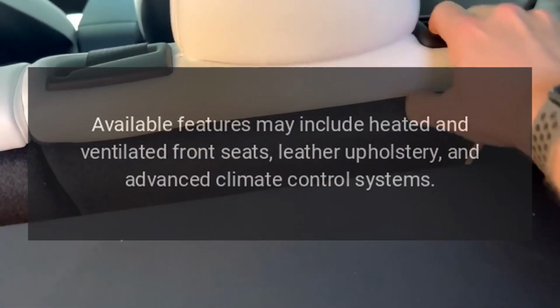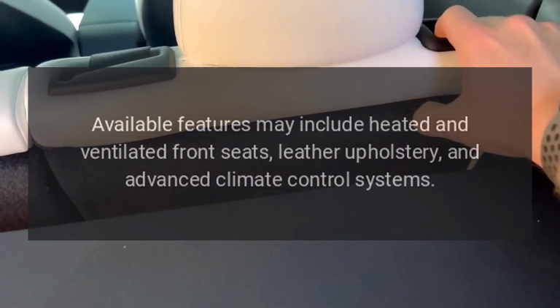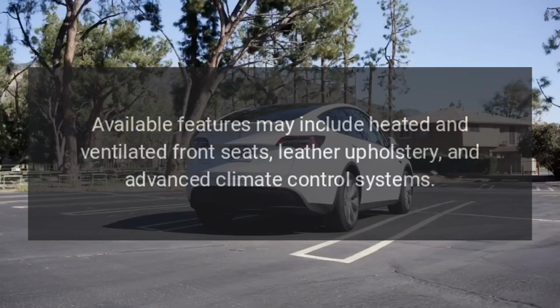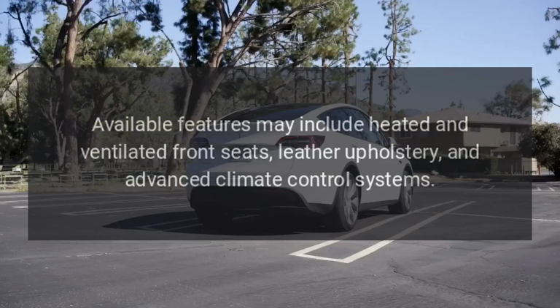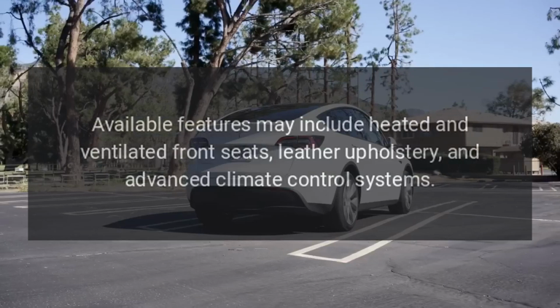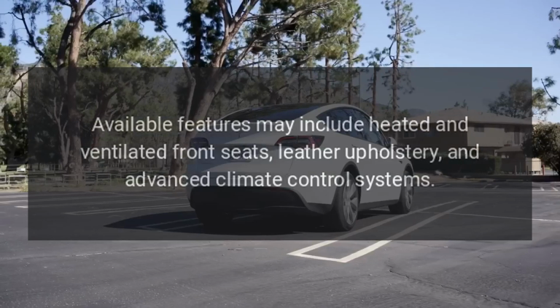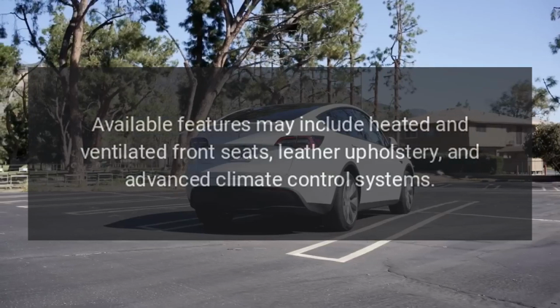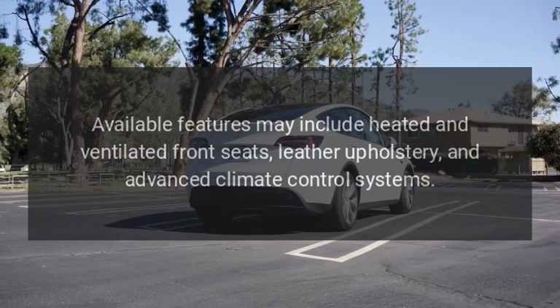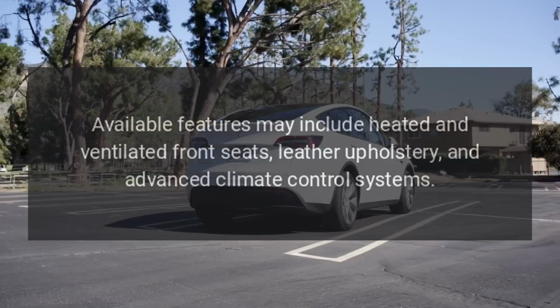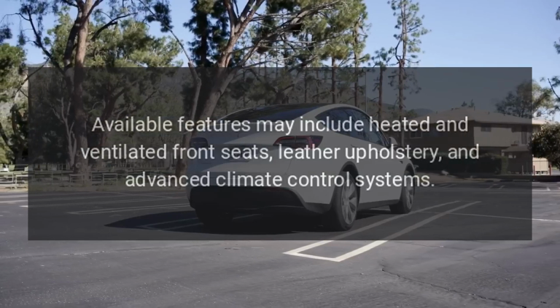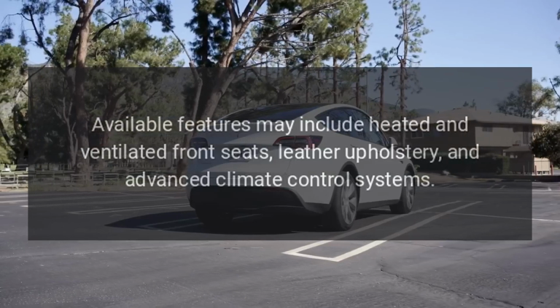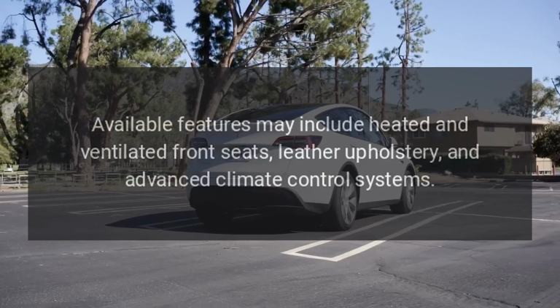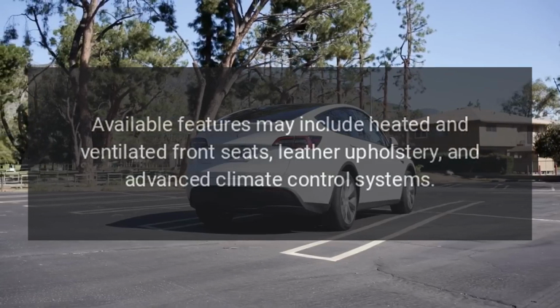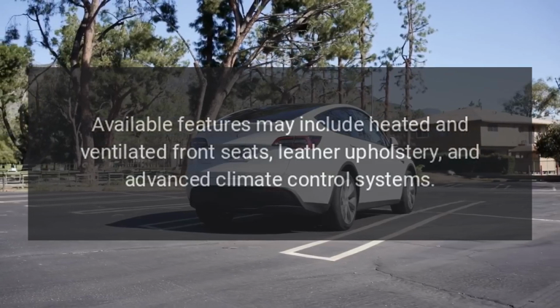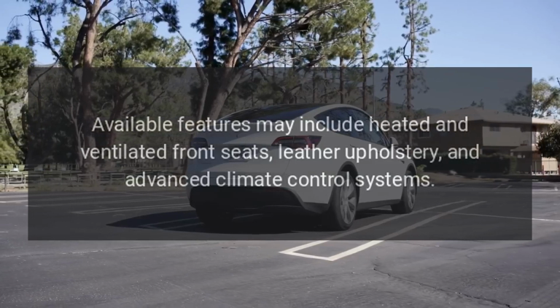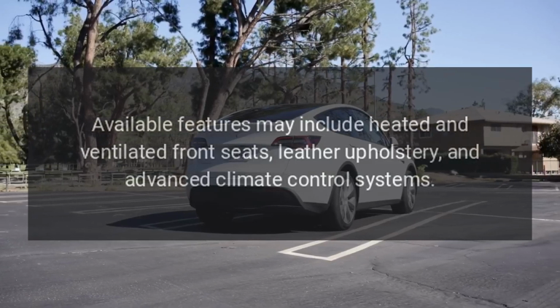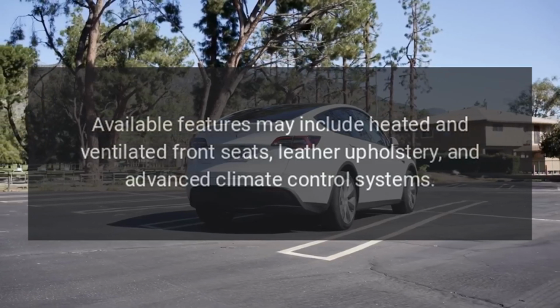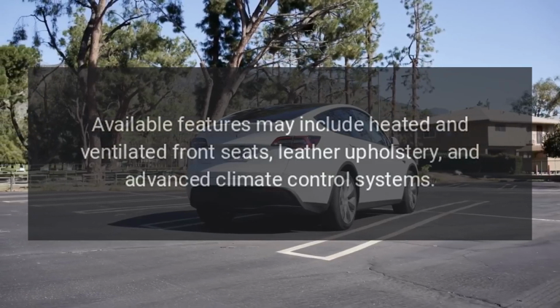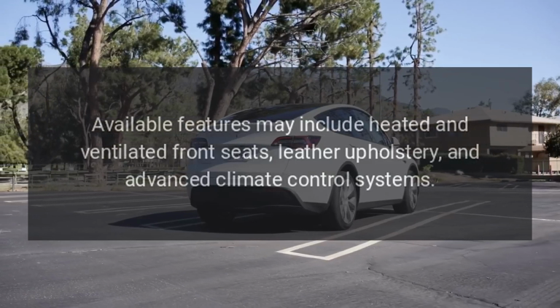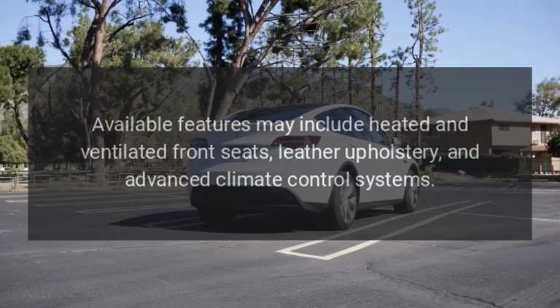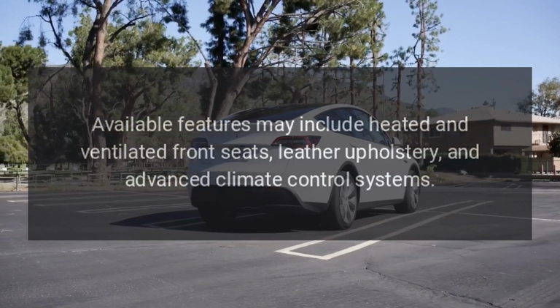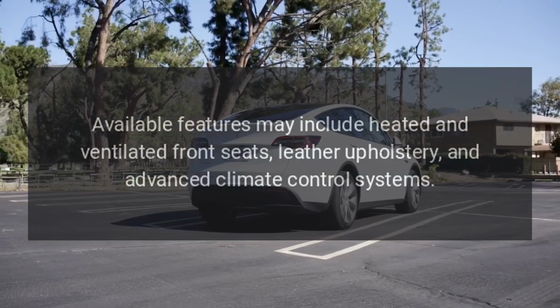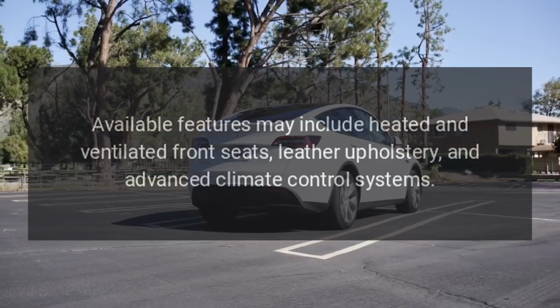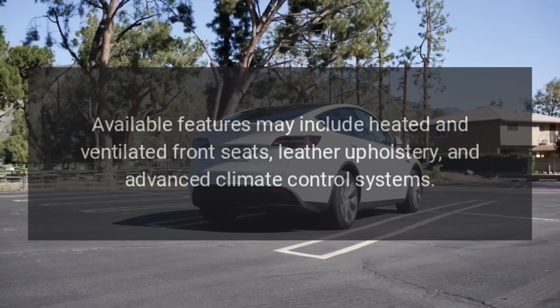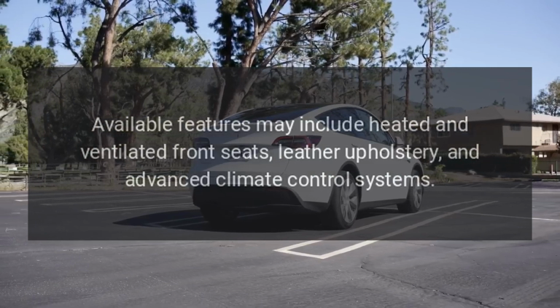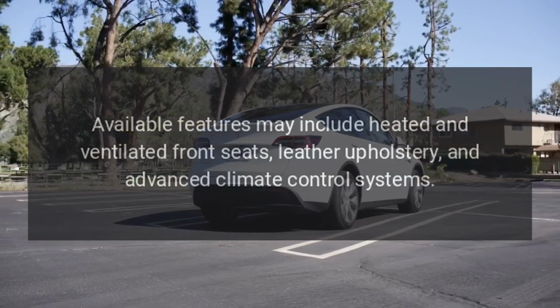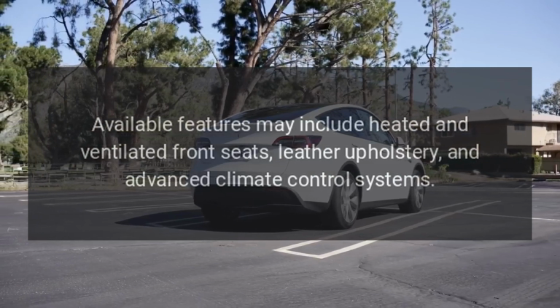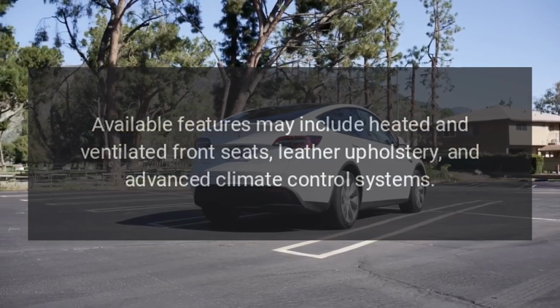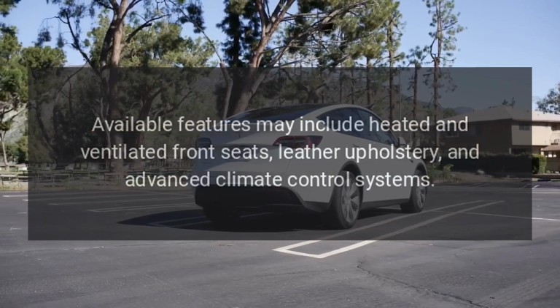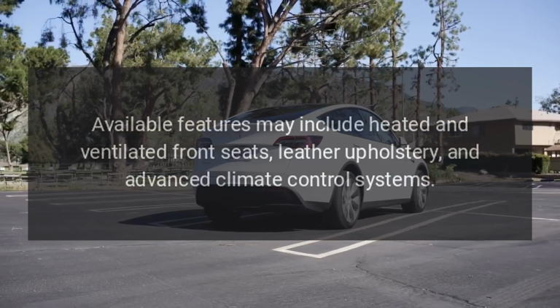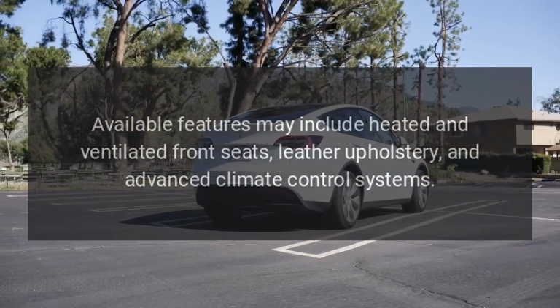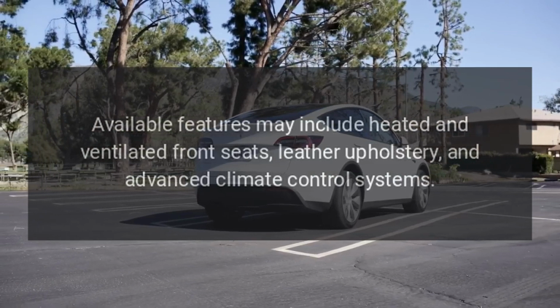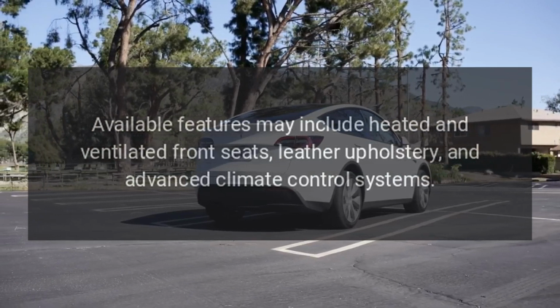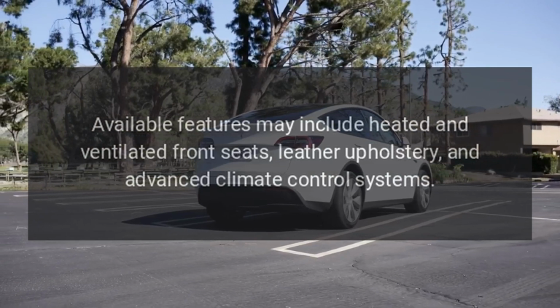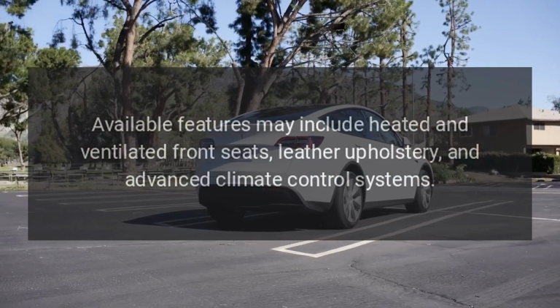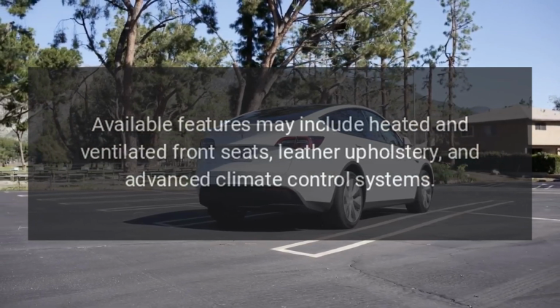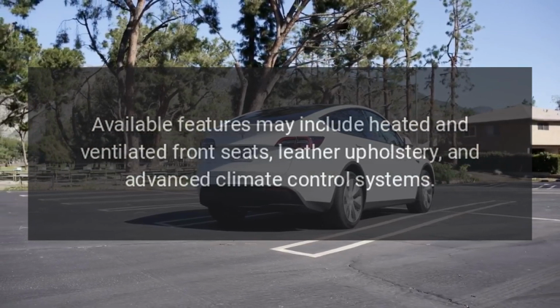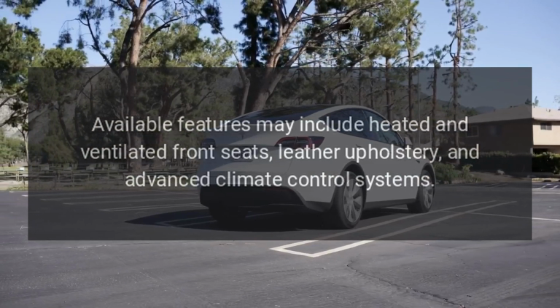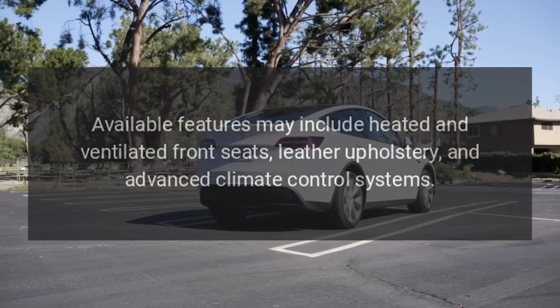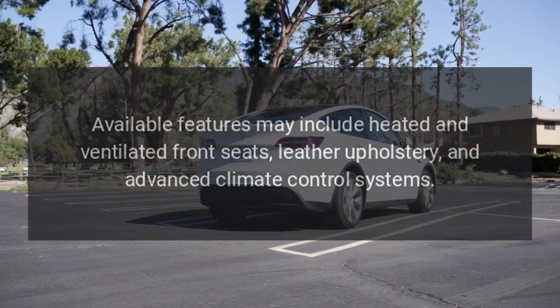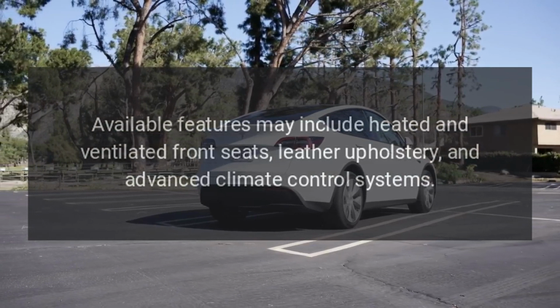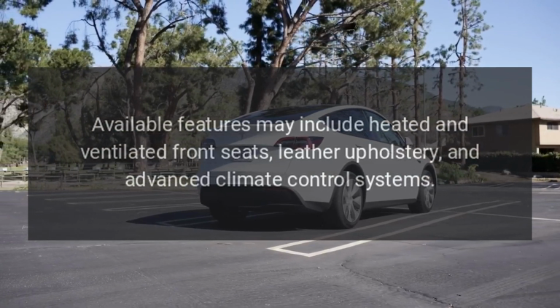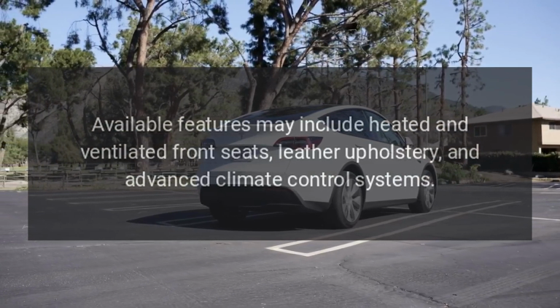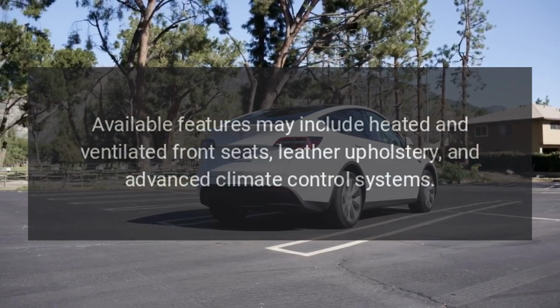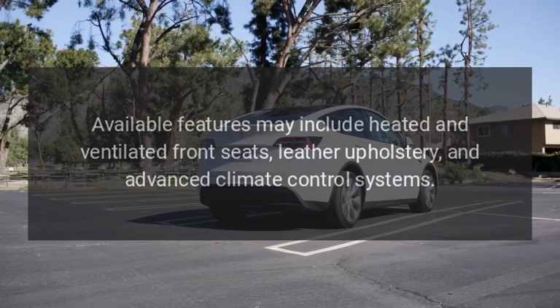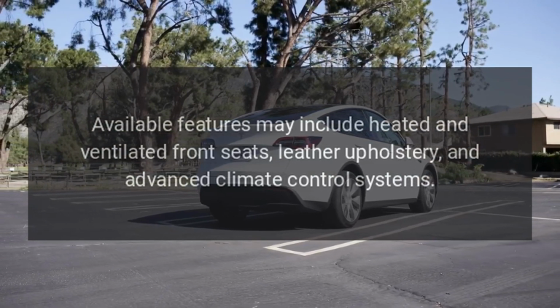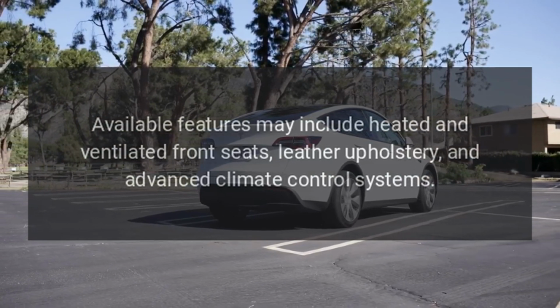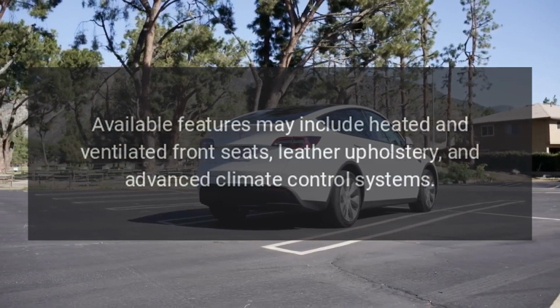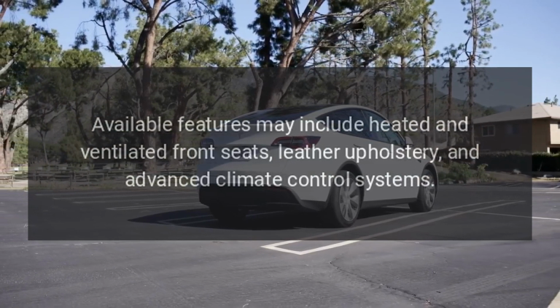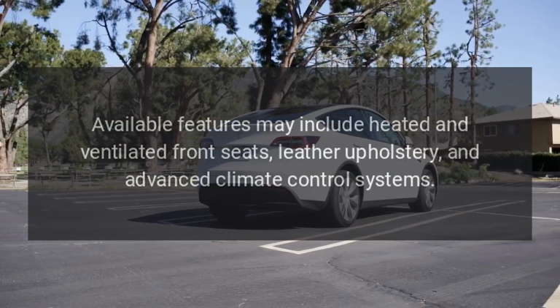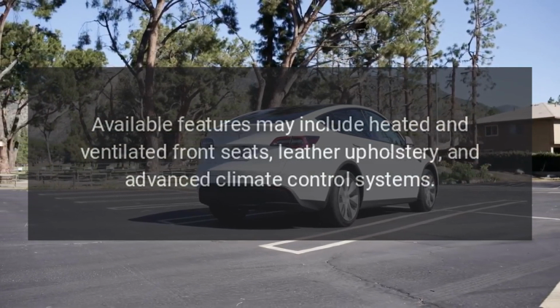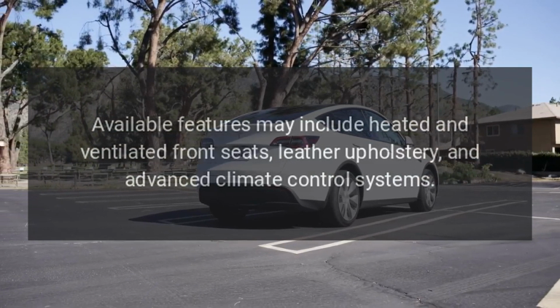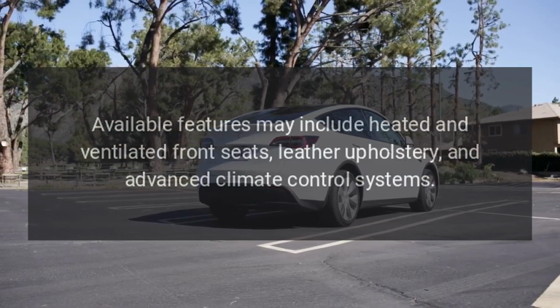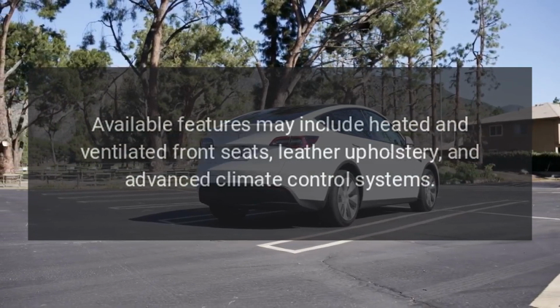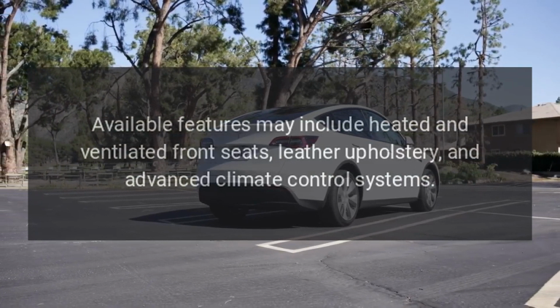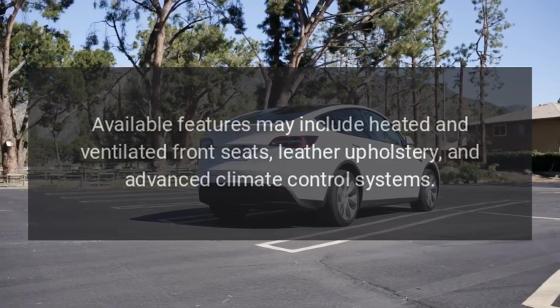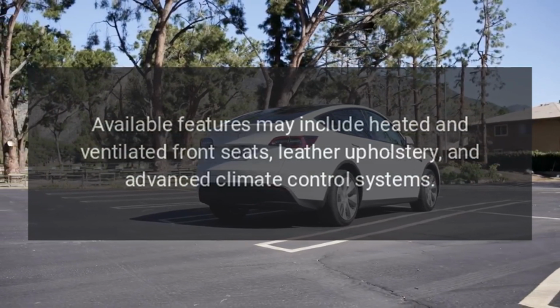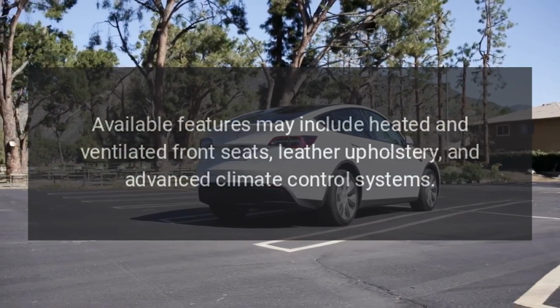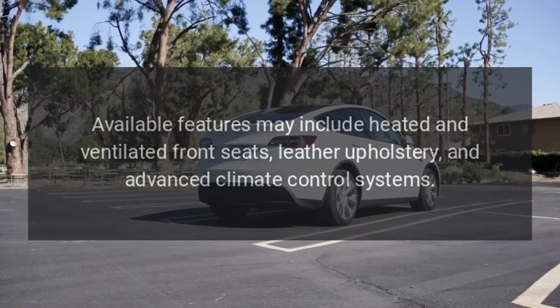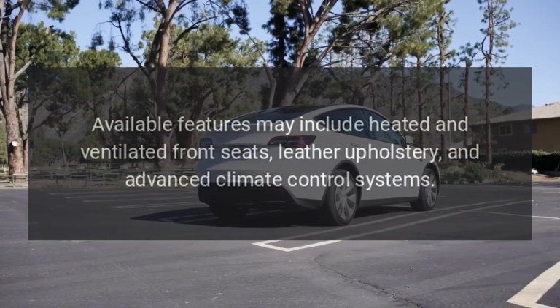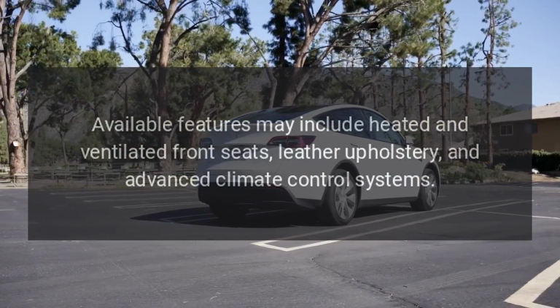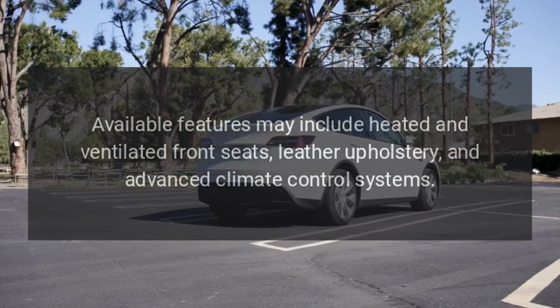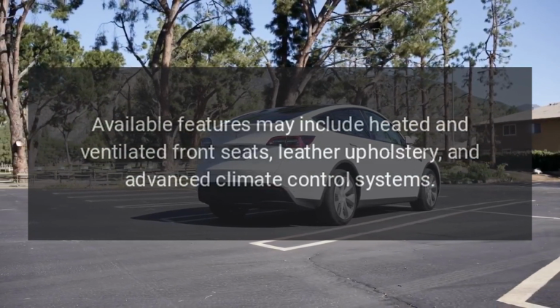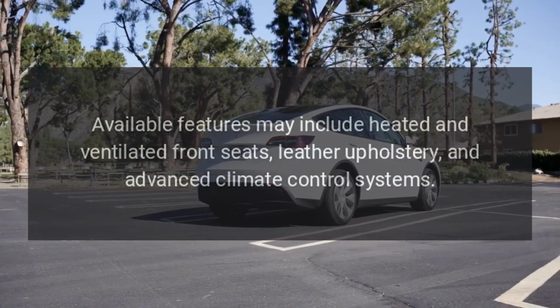Available features may include heated and ventilated front seats, leather upholstery, and advanced climate control systems.